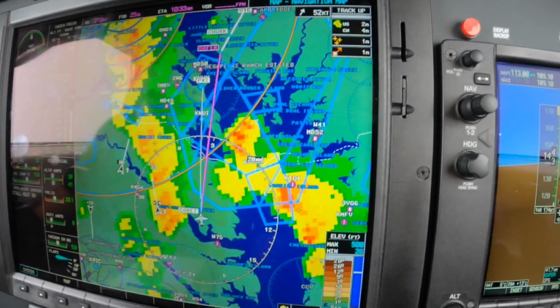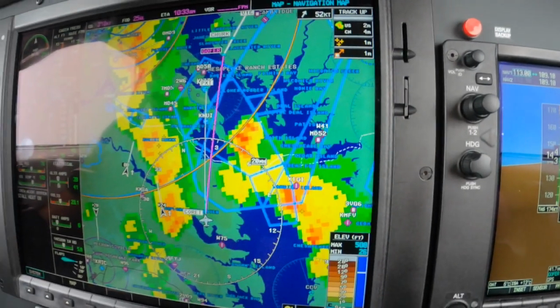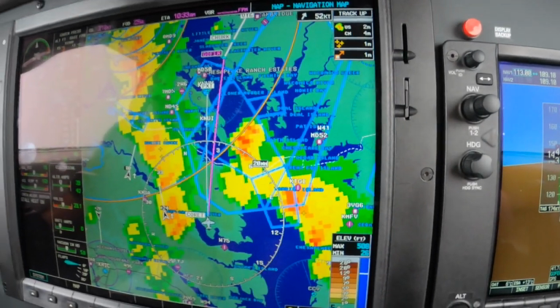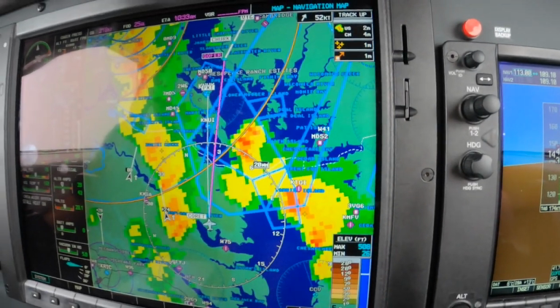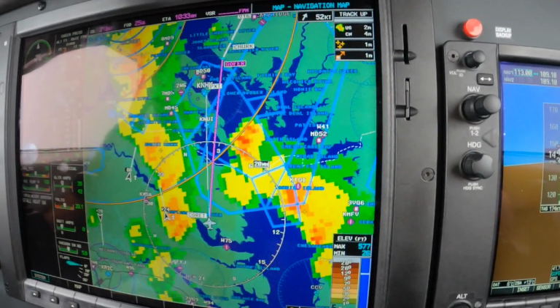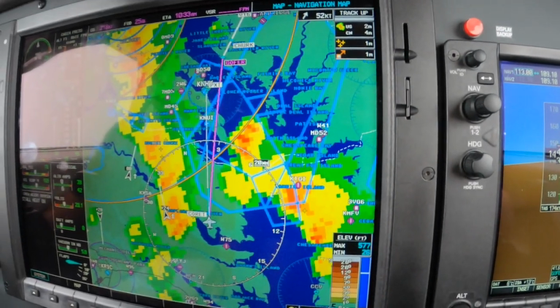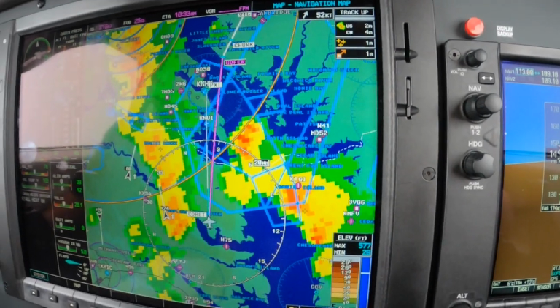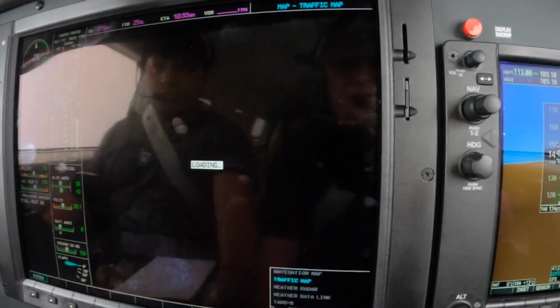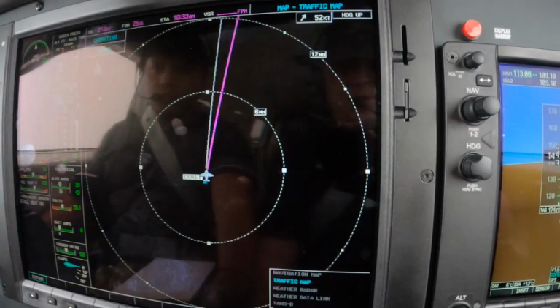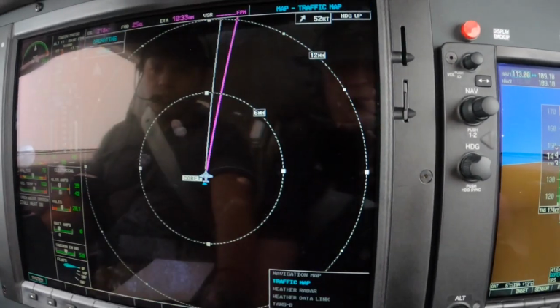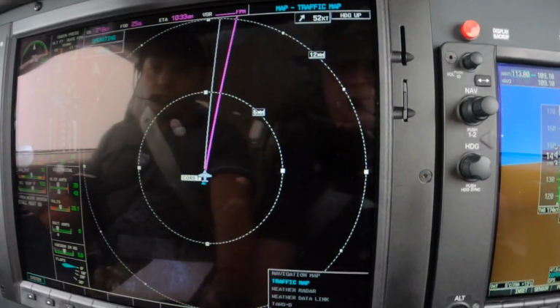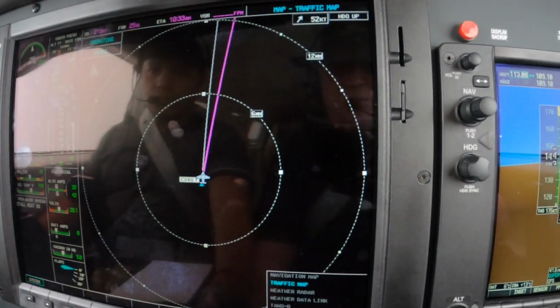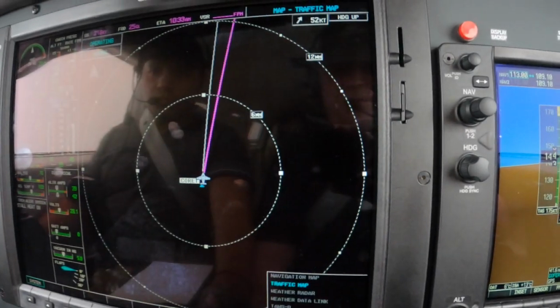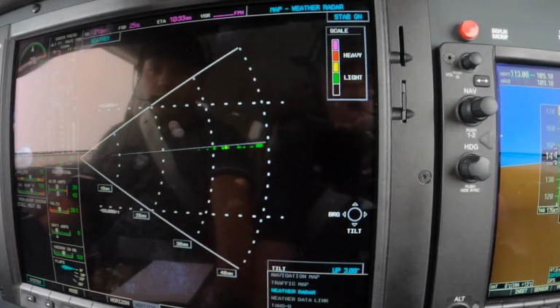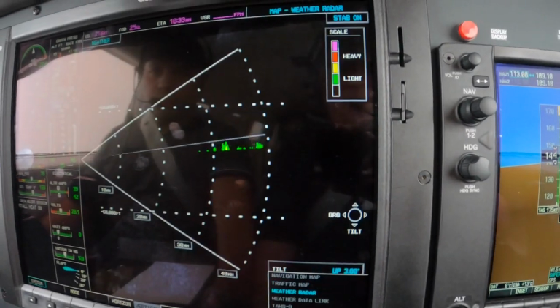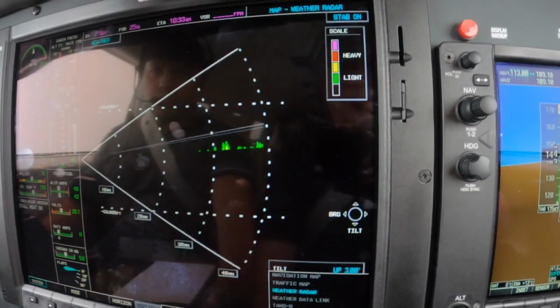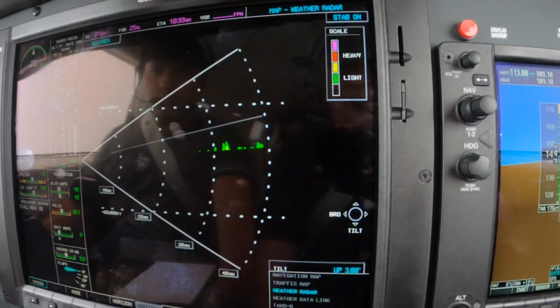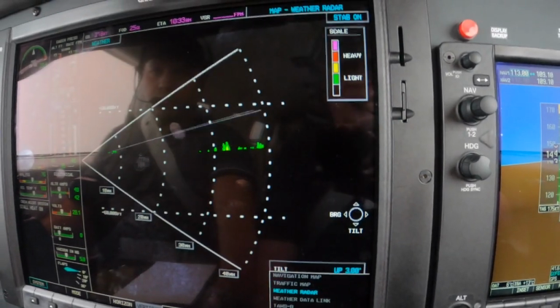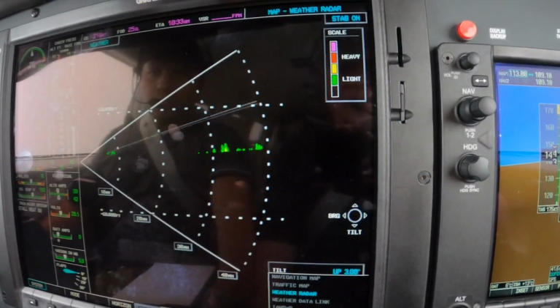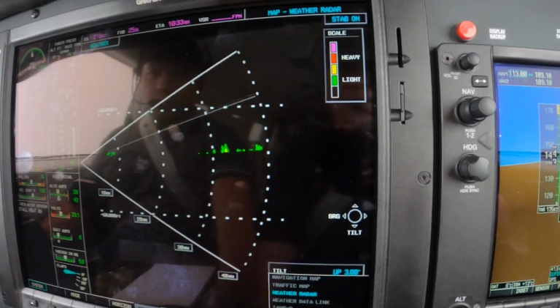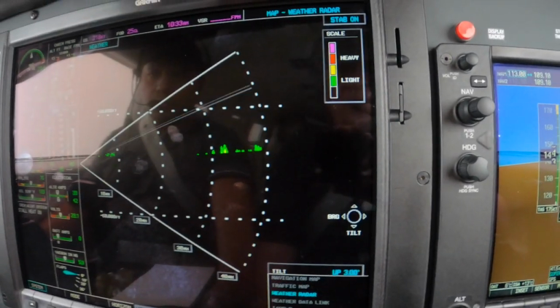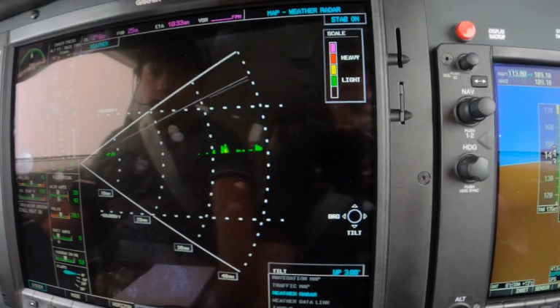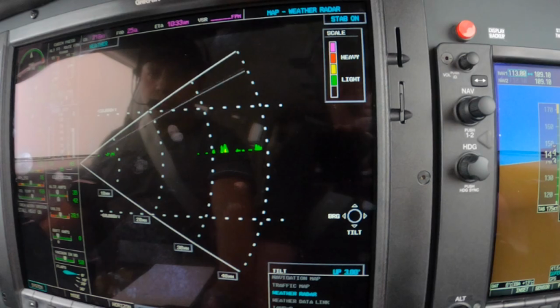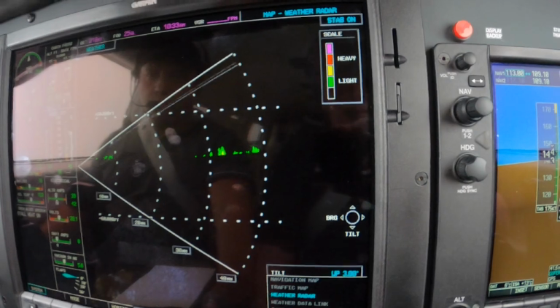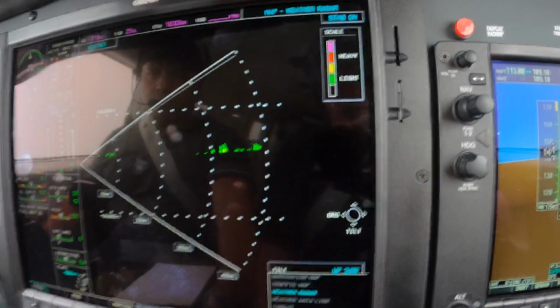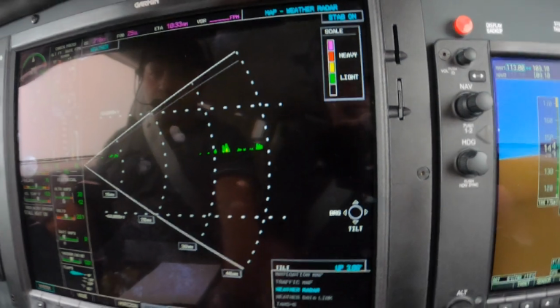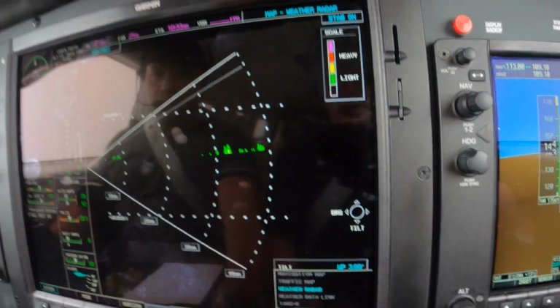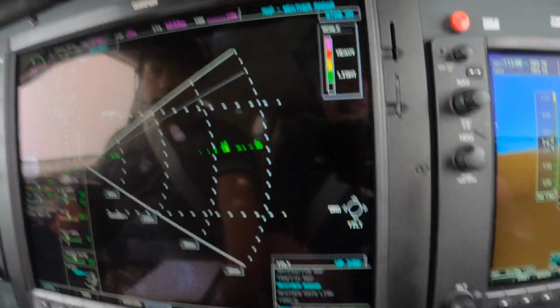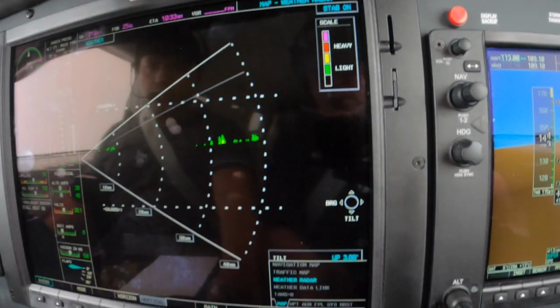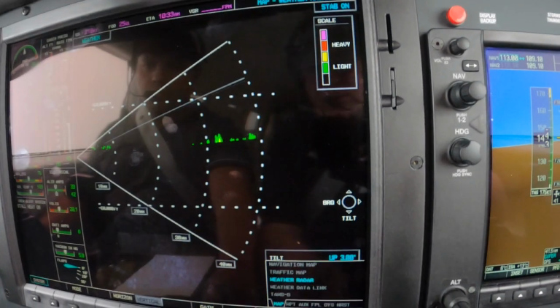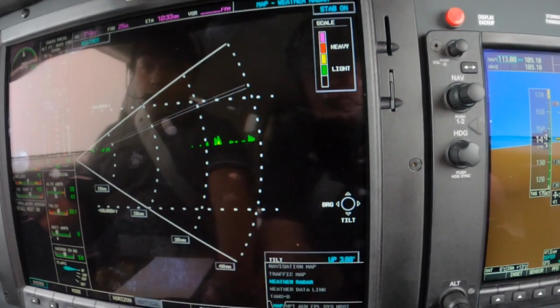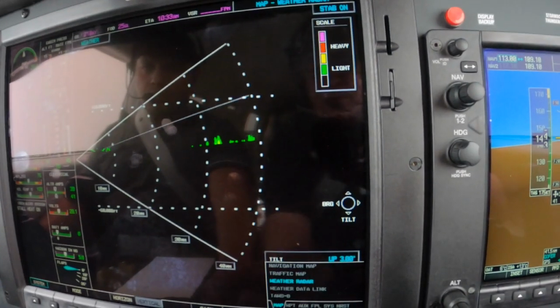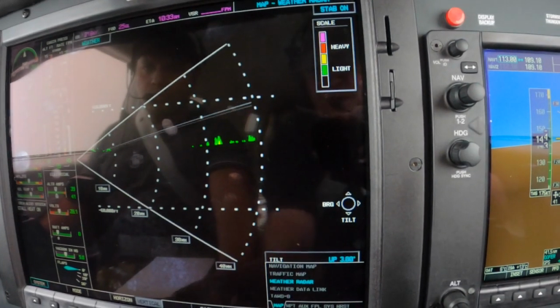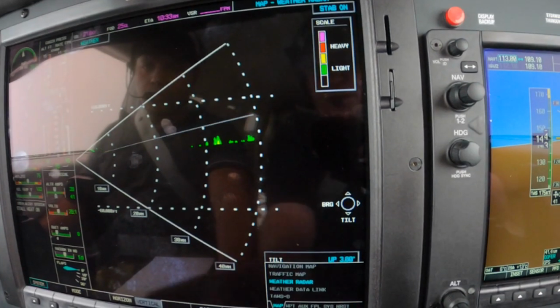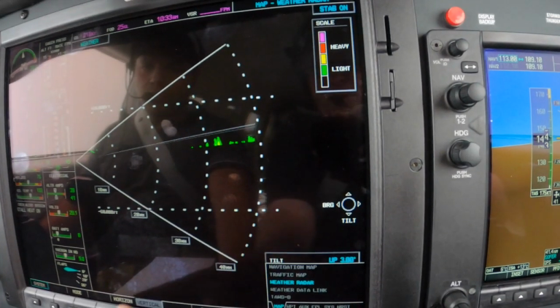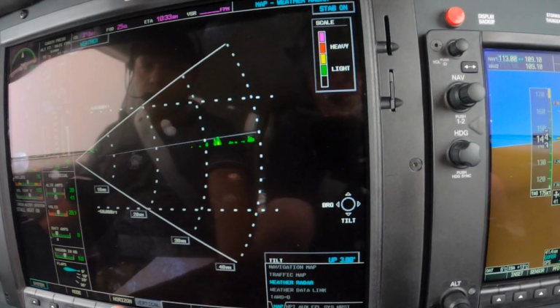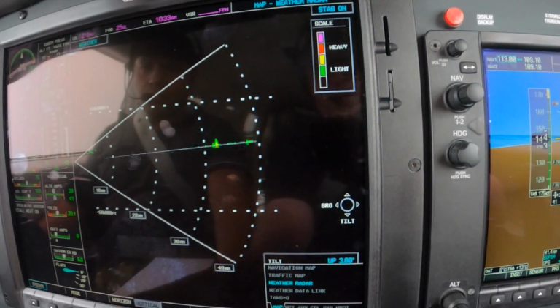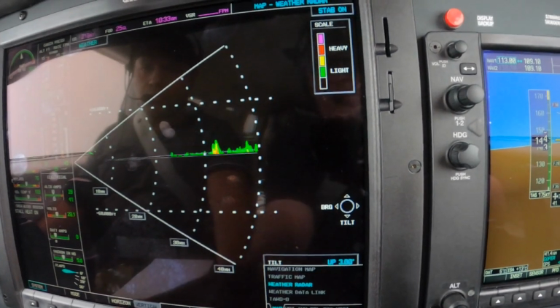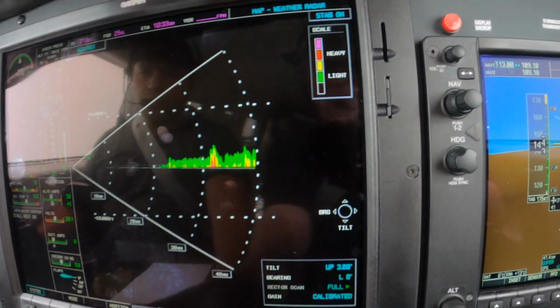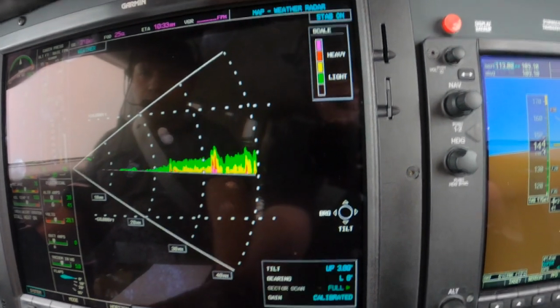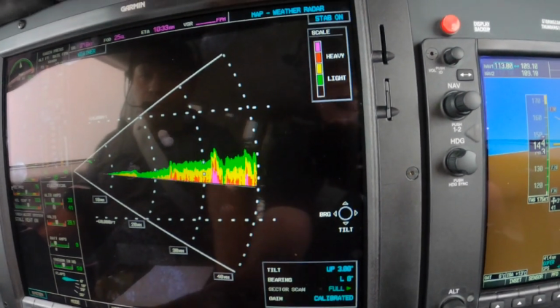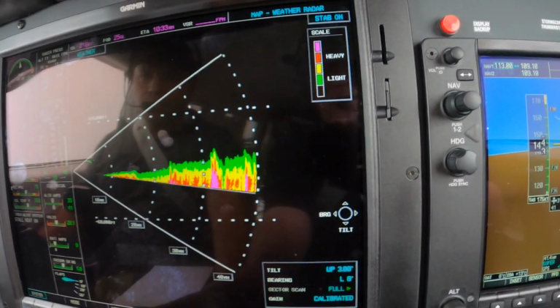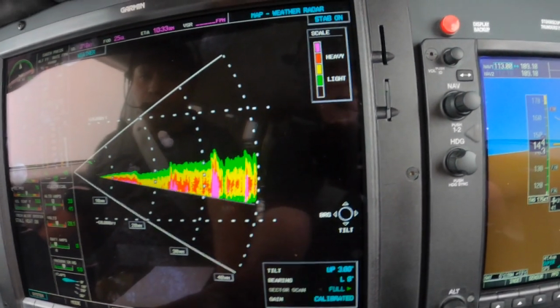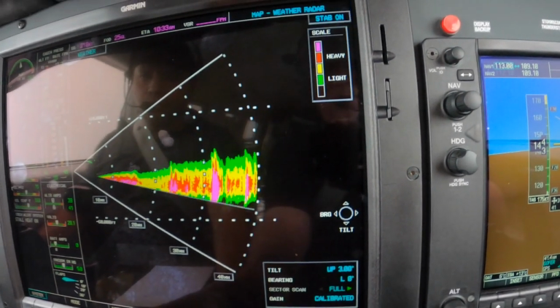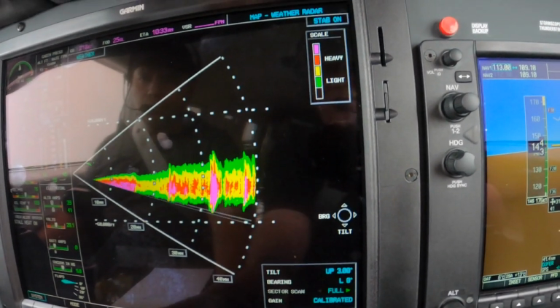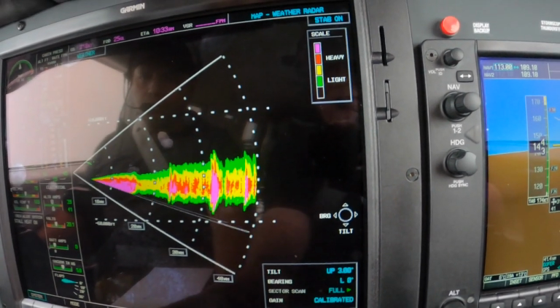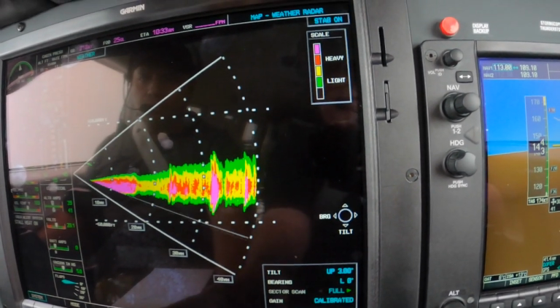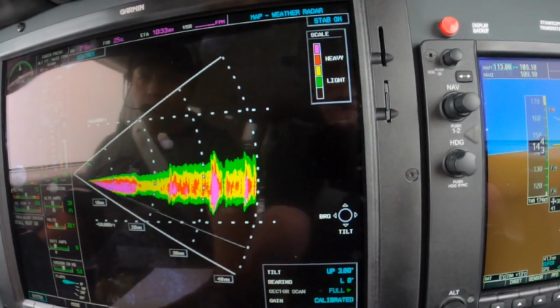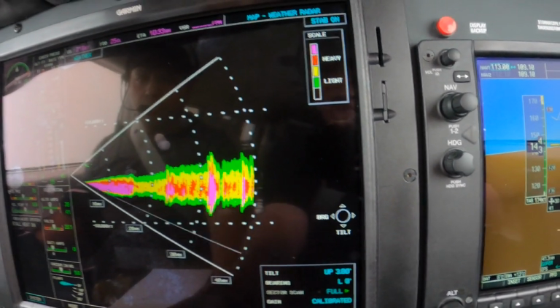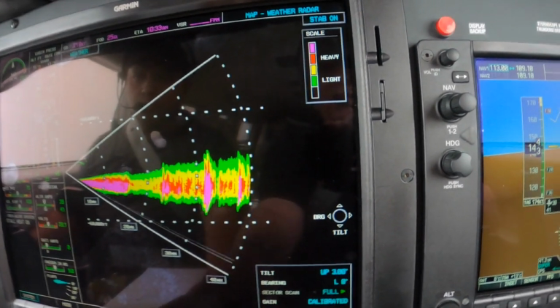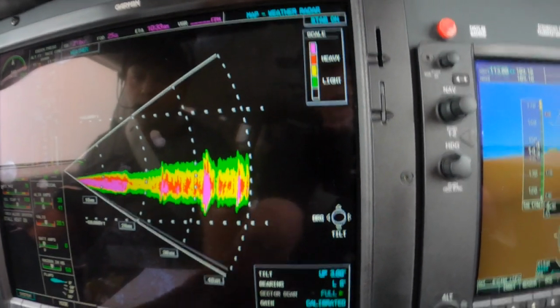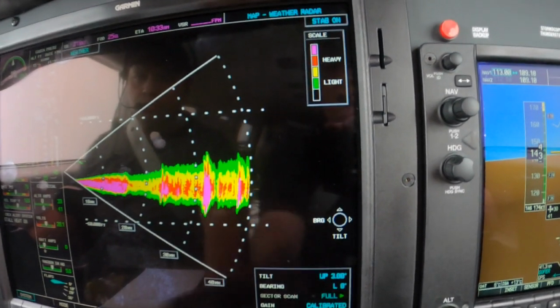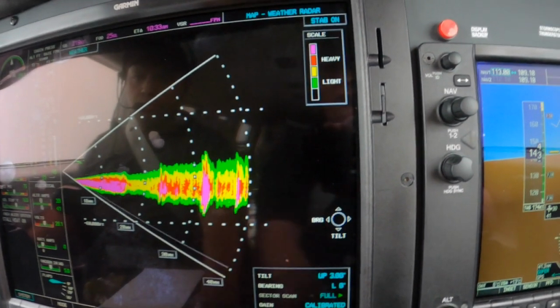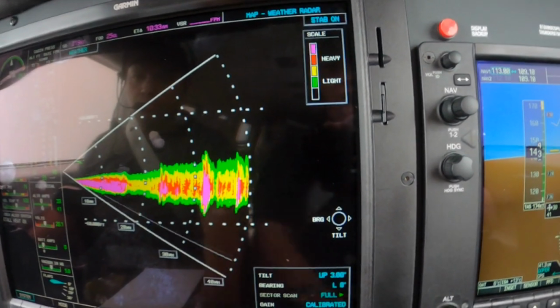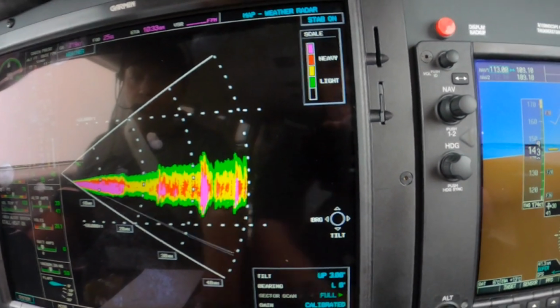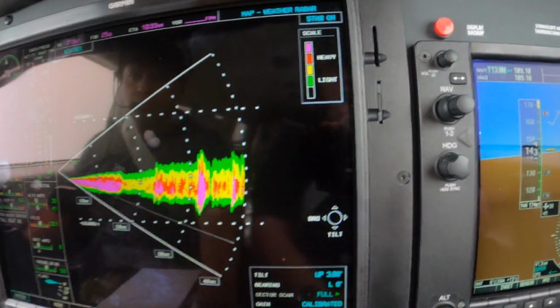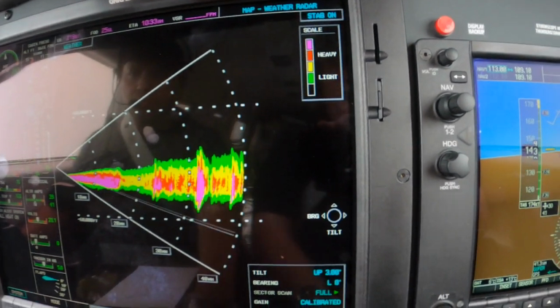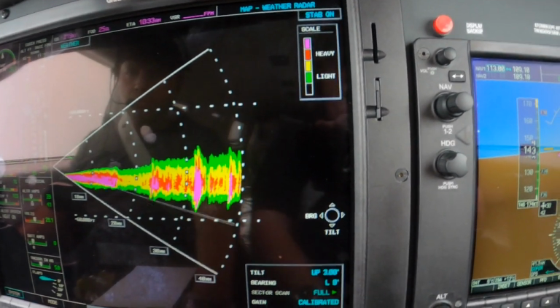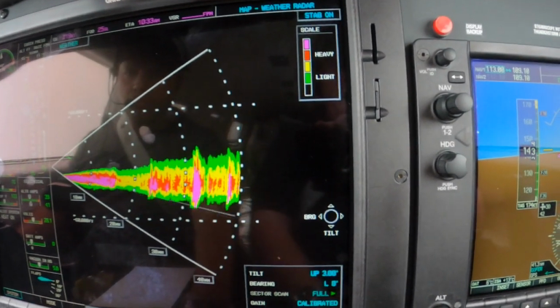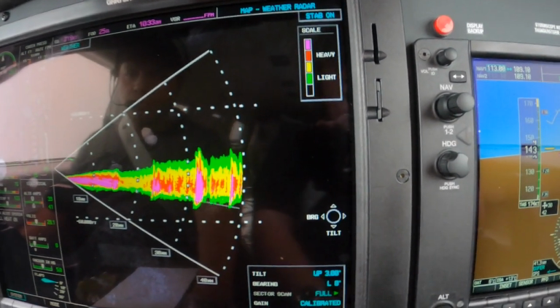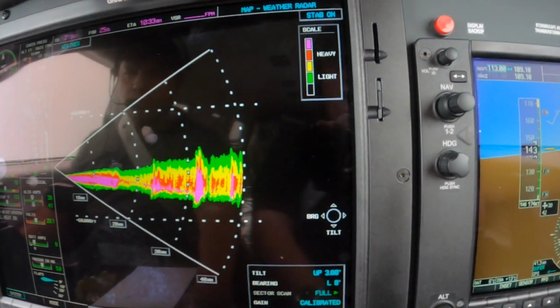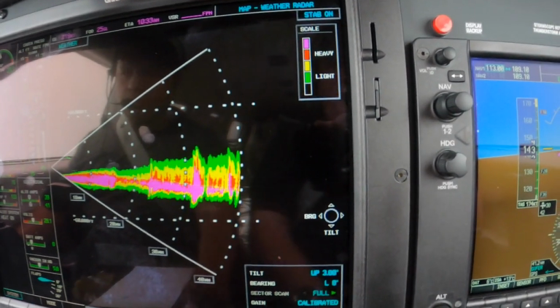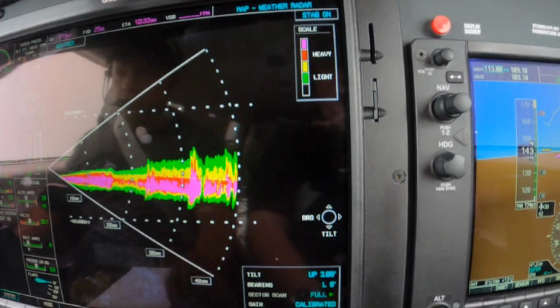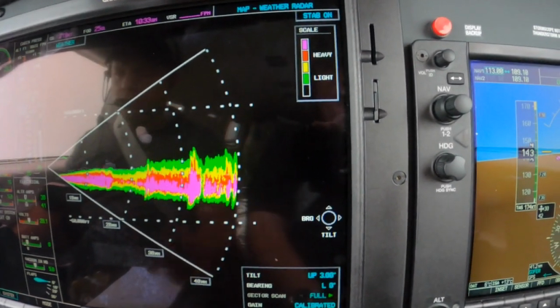And of course the all-important radar. Back to horizontal mode — it all looks pretty symmetrical from here.